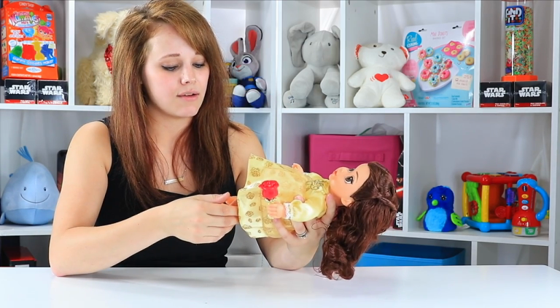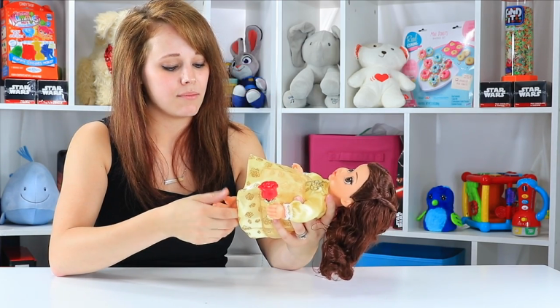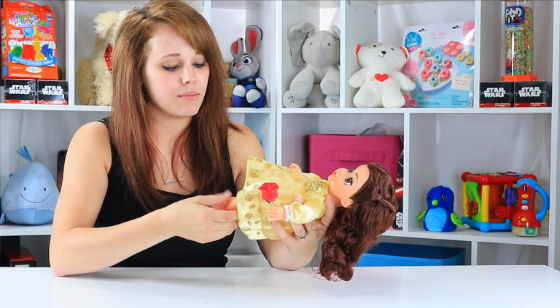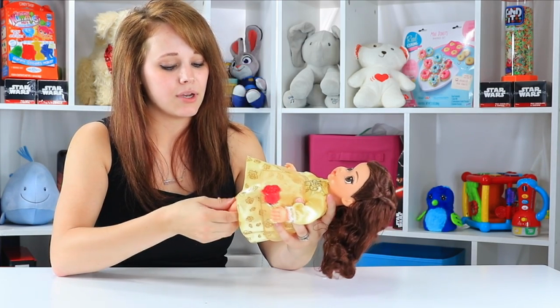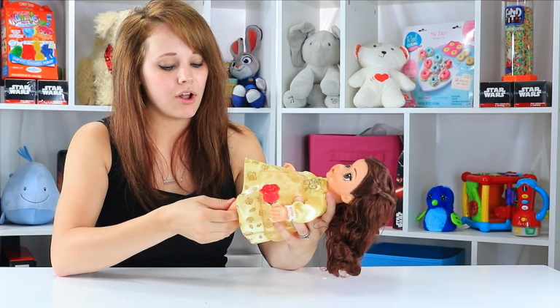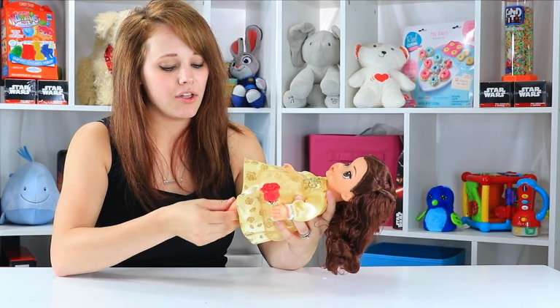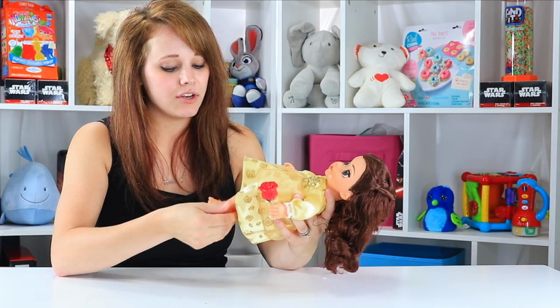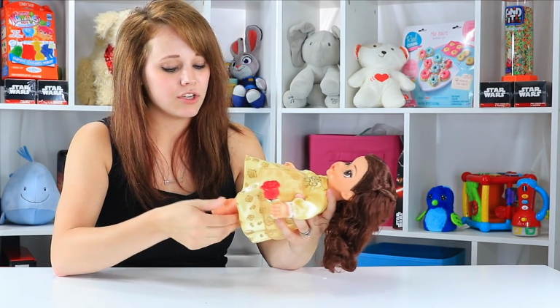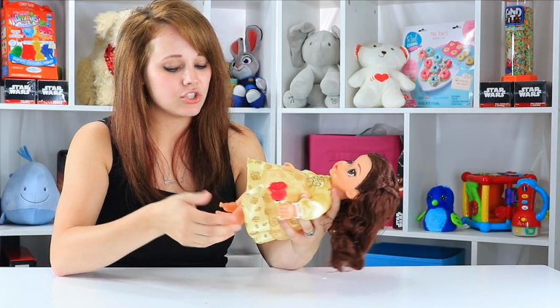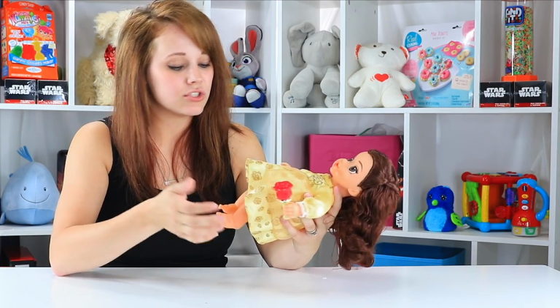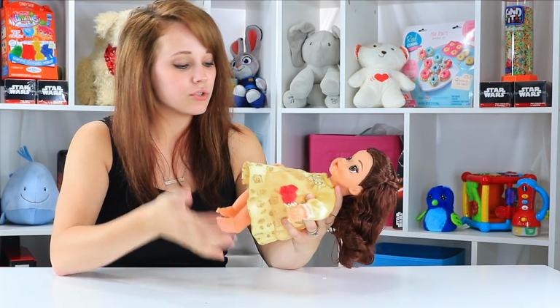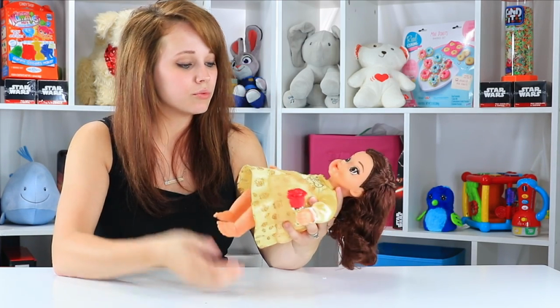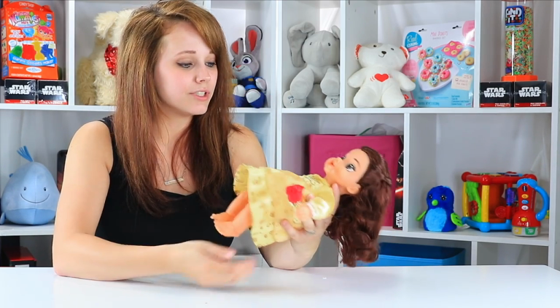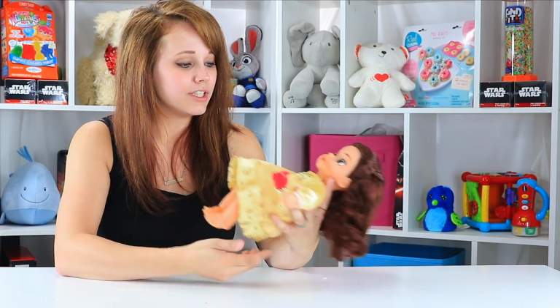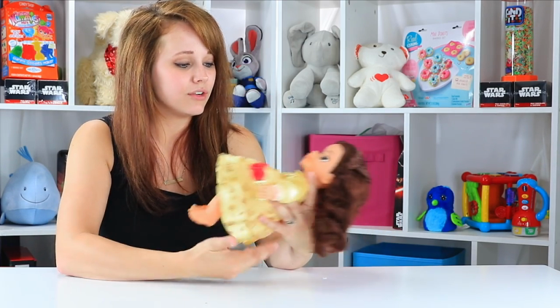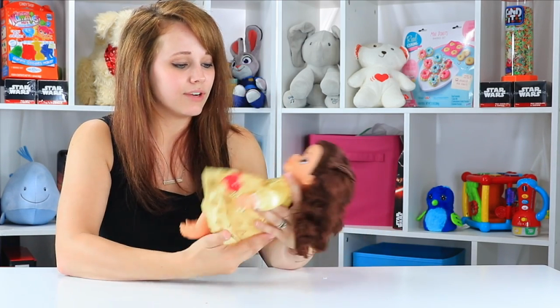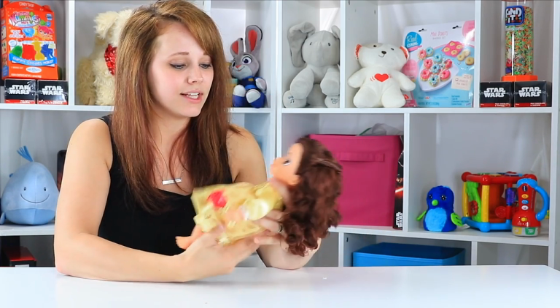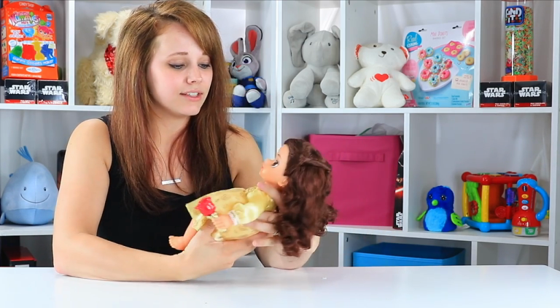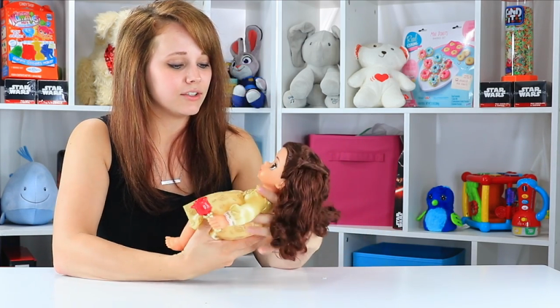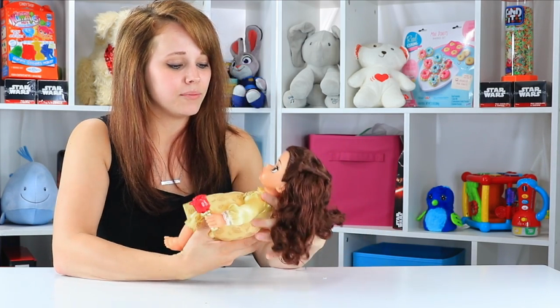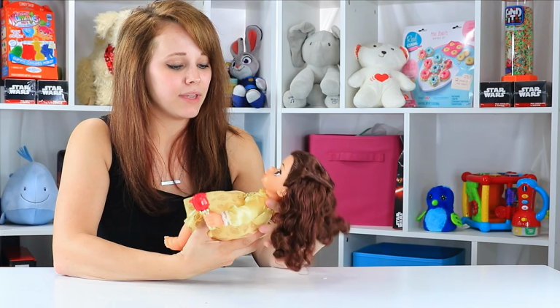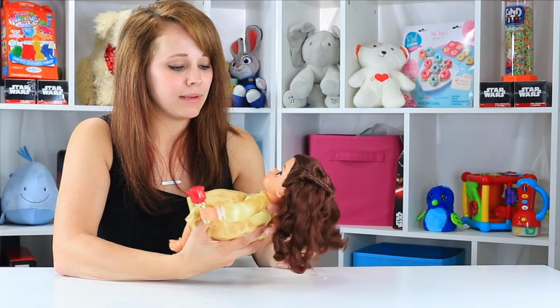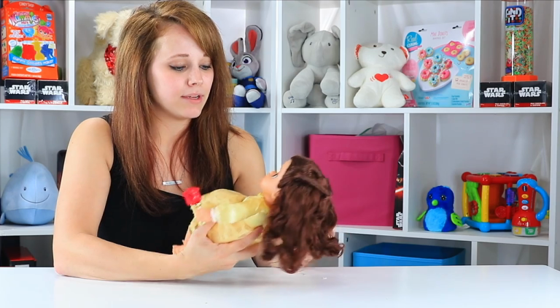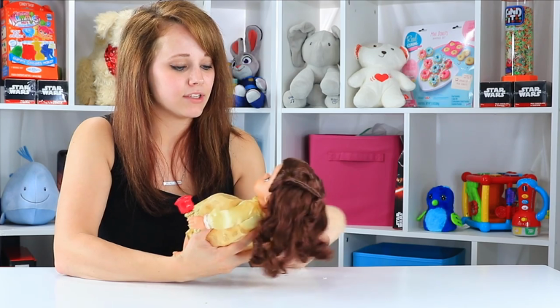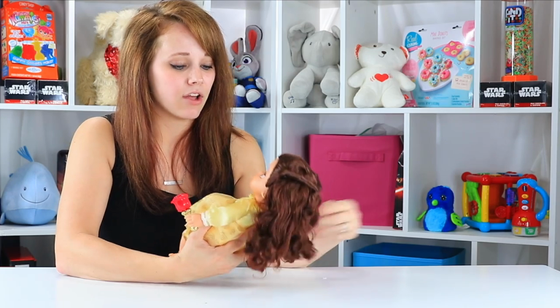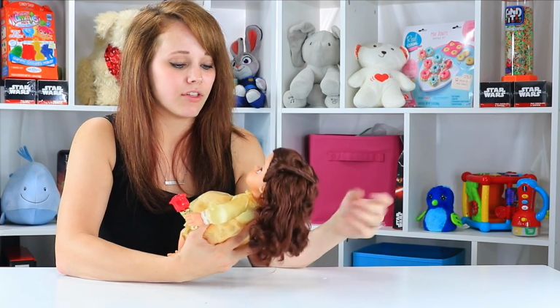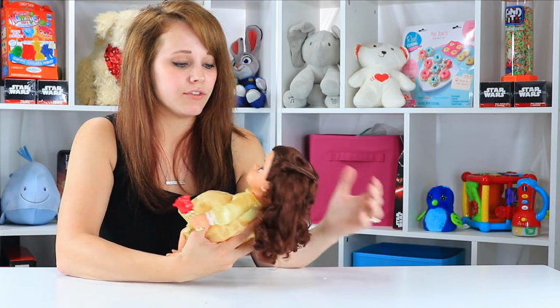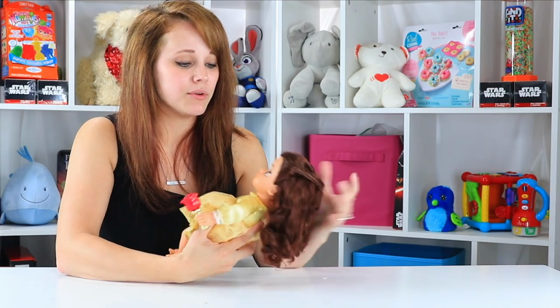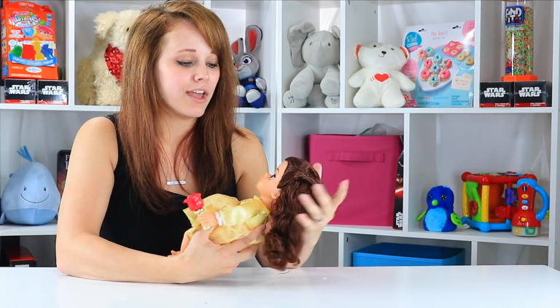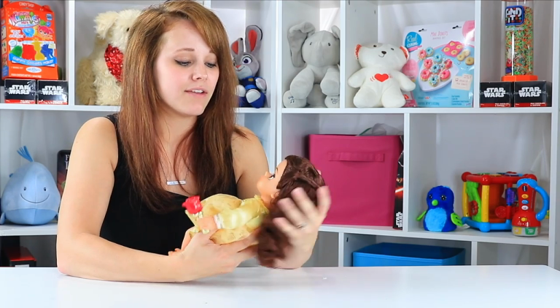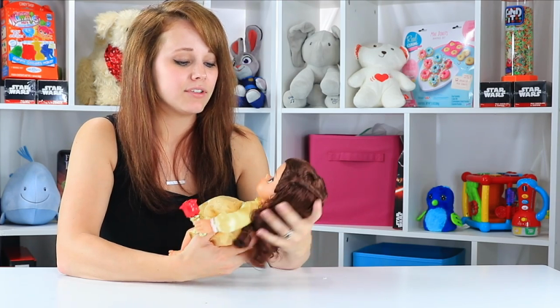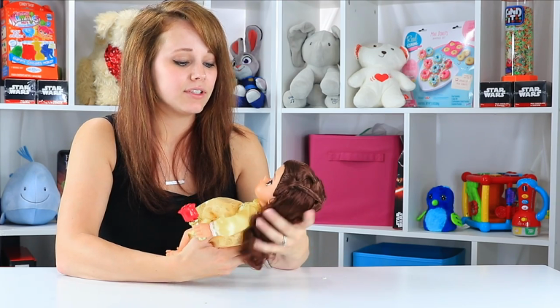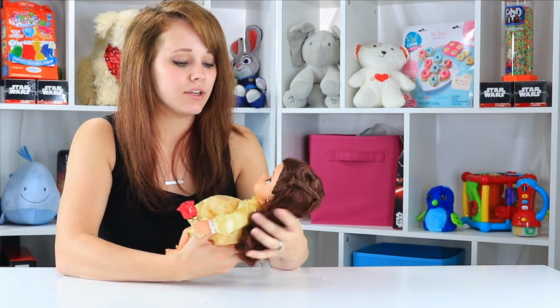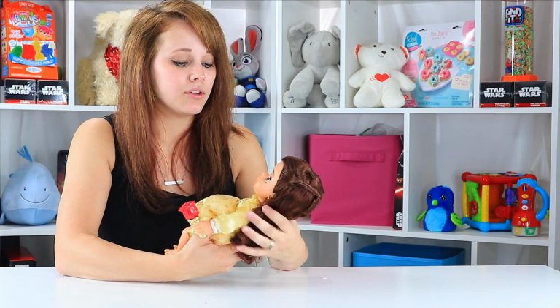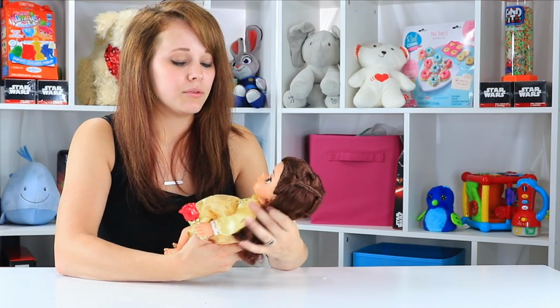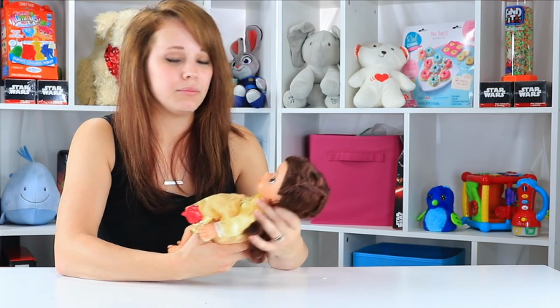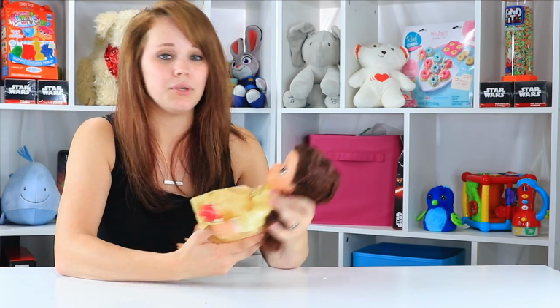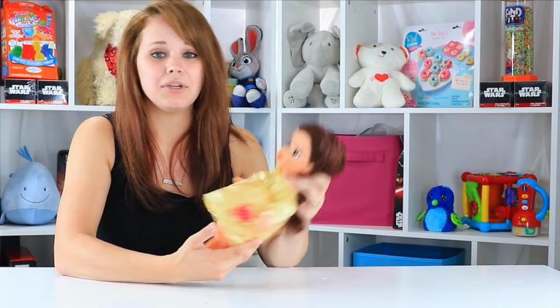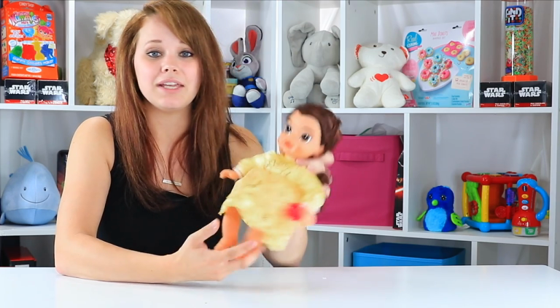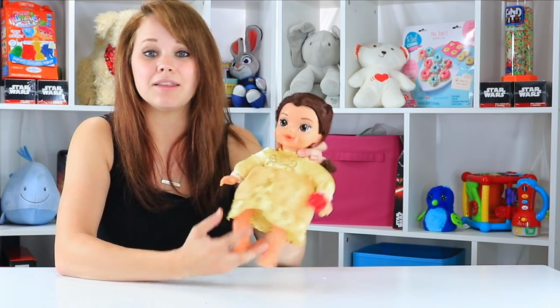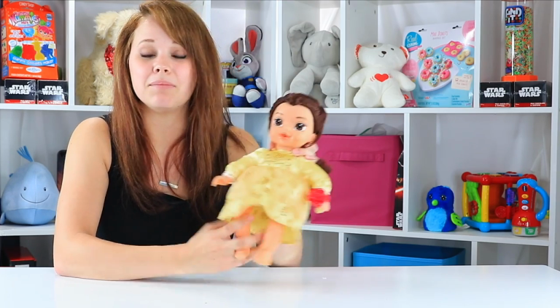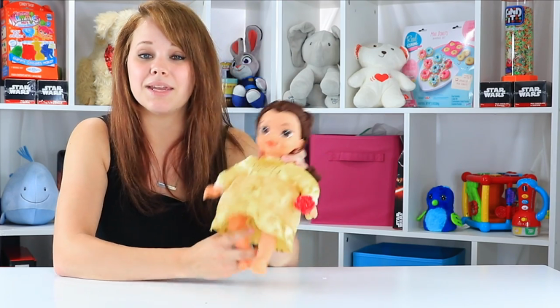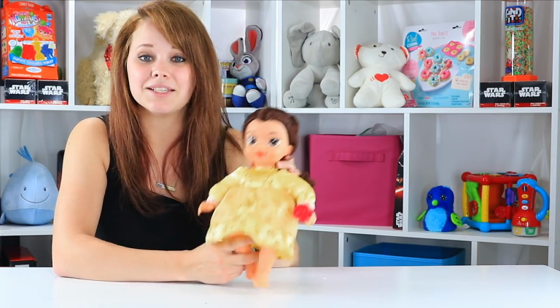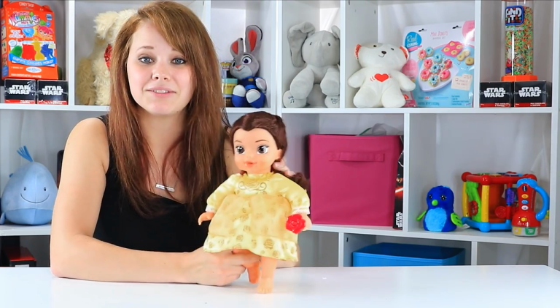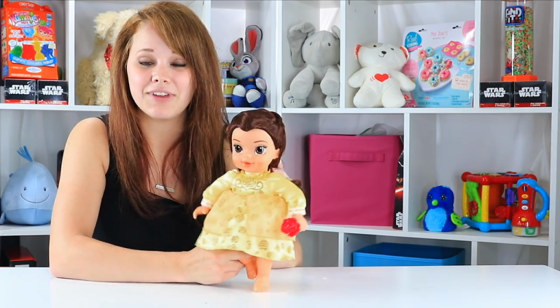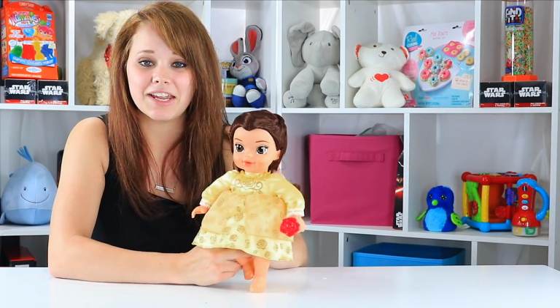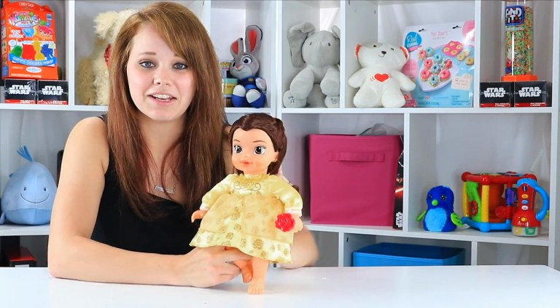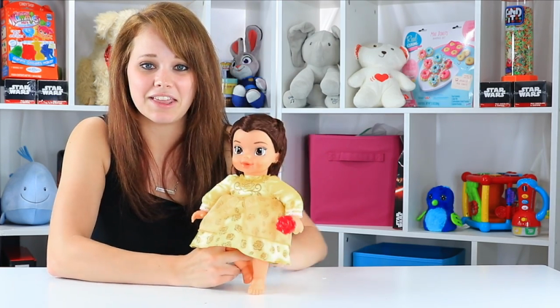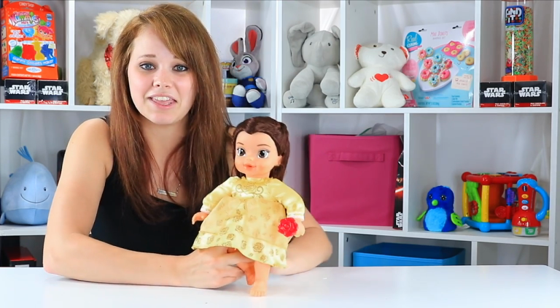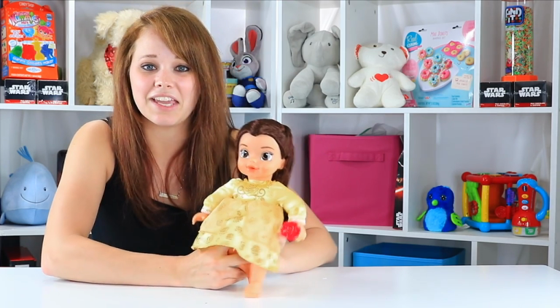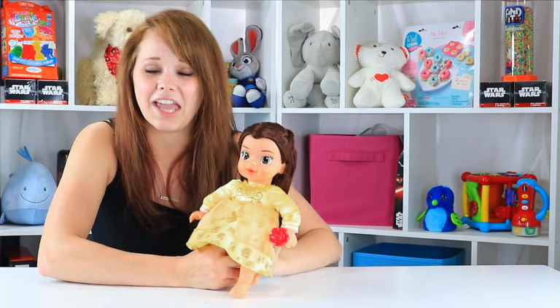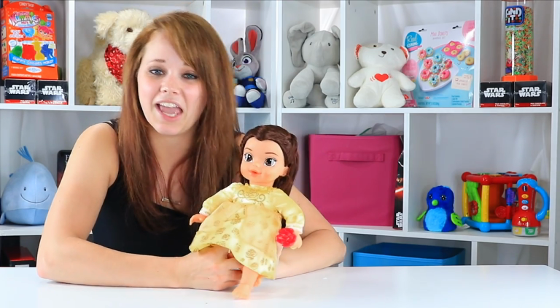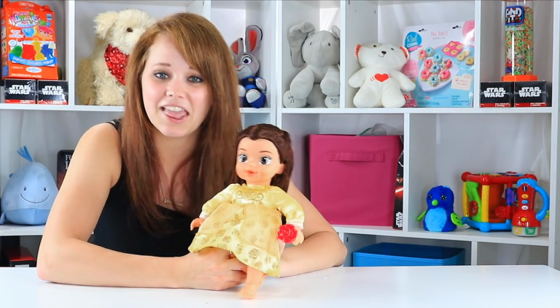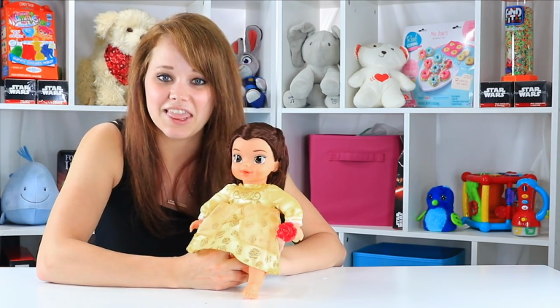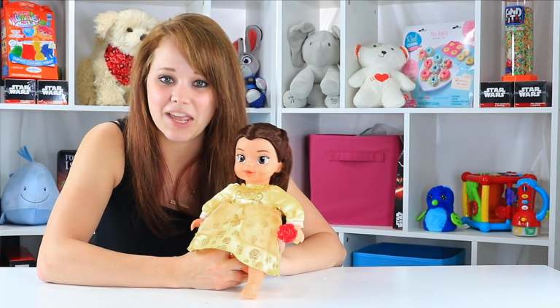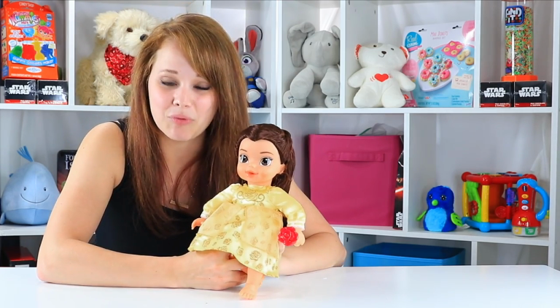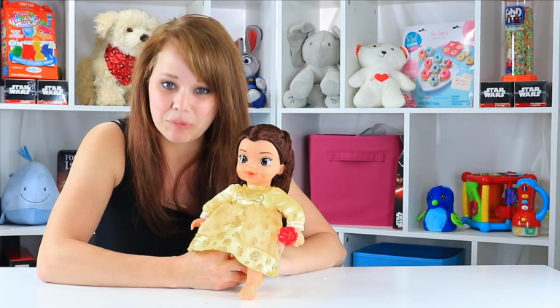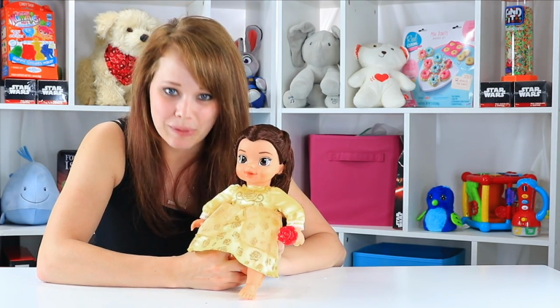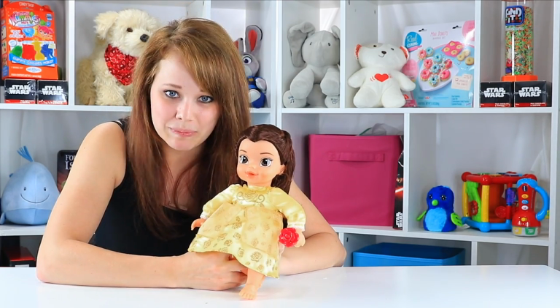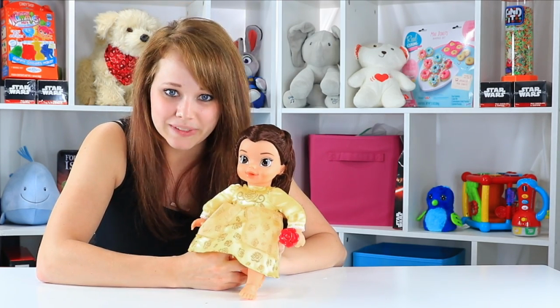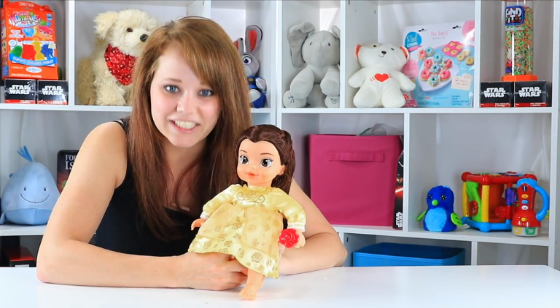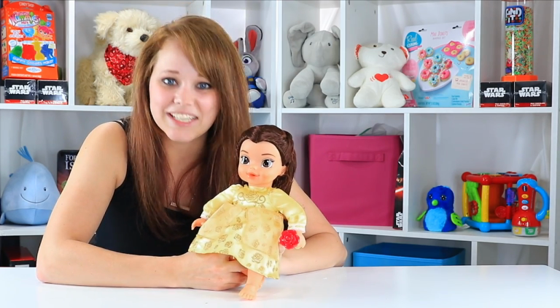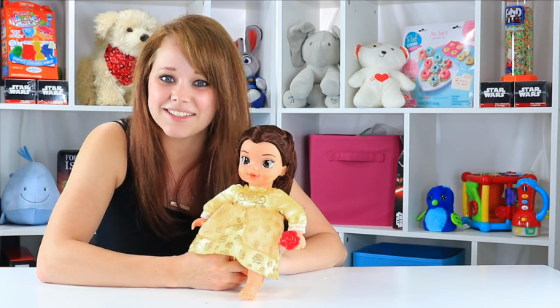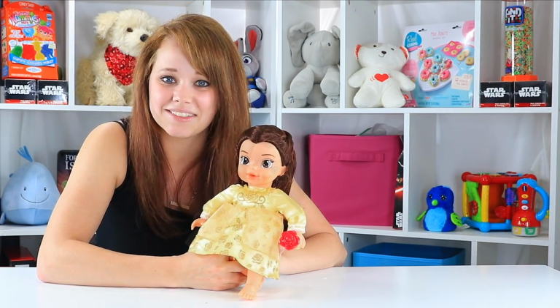All in all, she's a really great little baby doll. If you have a little Beauty and the Beast fan, I think they would be pleased.